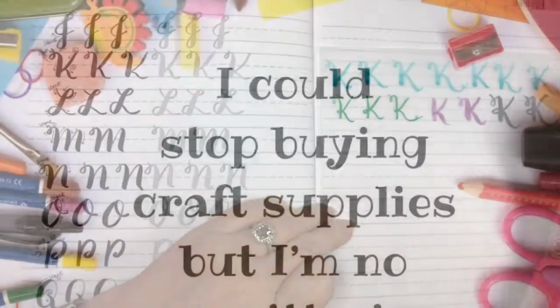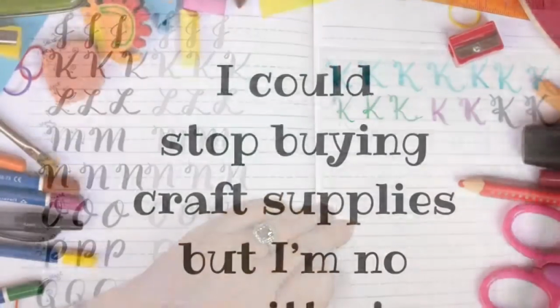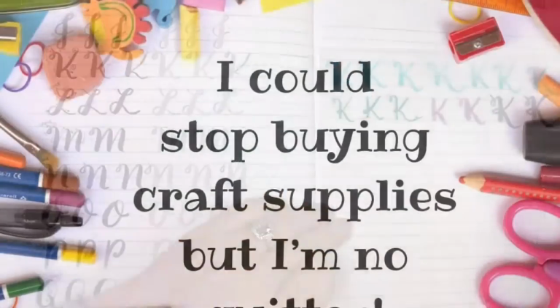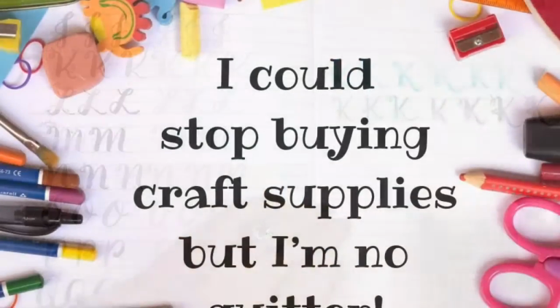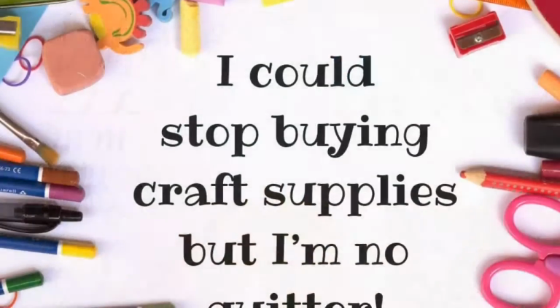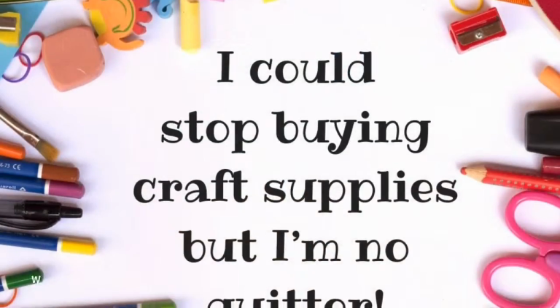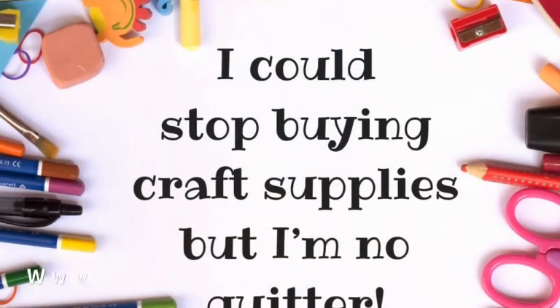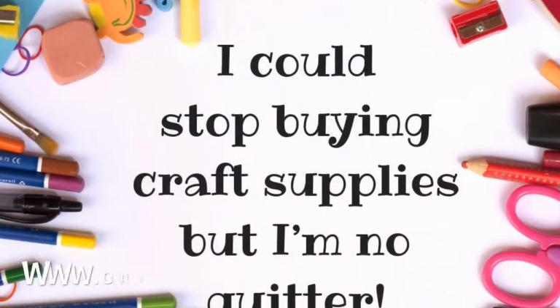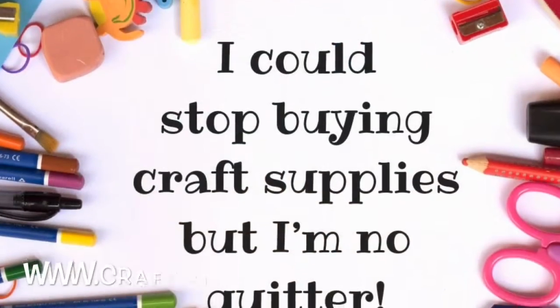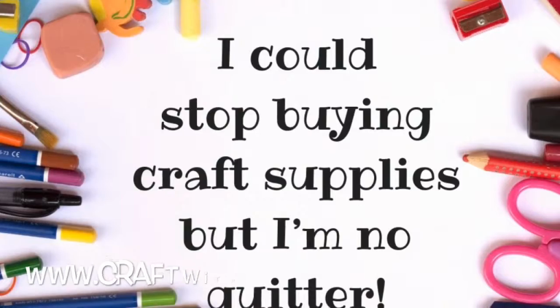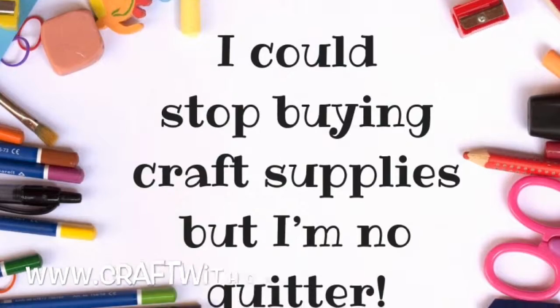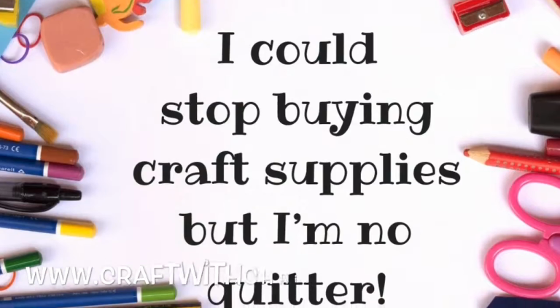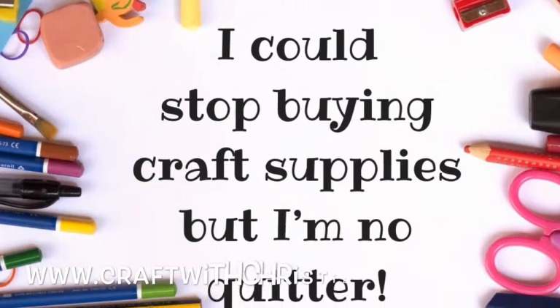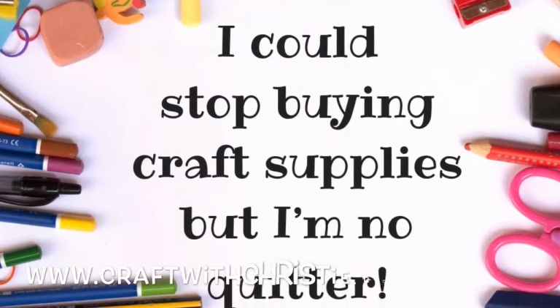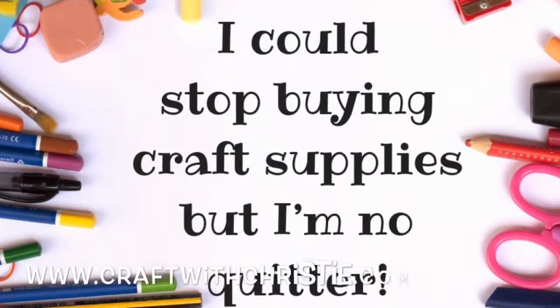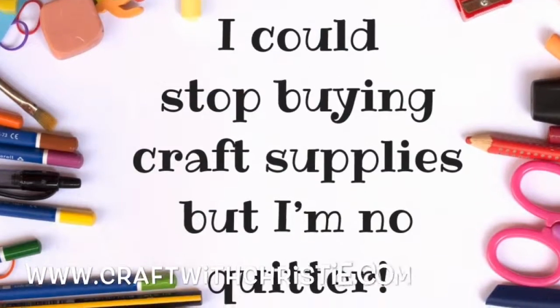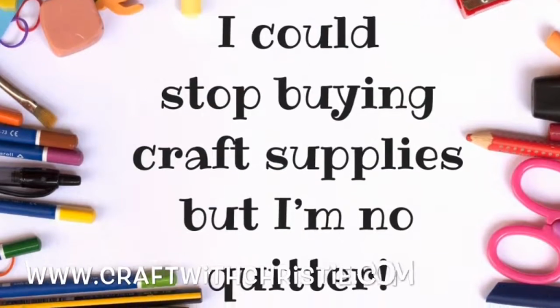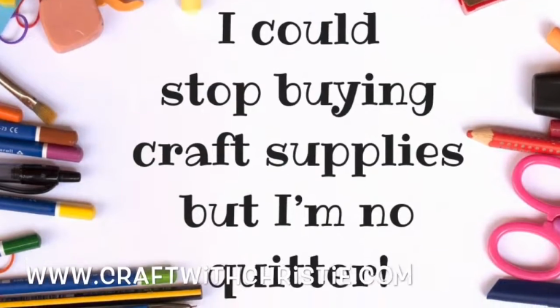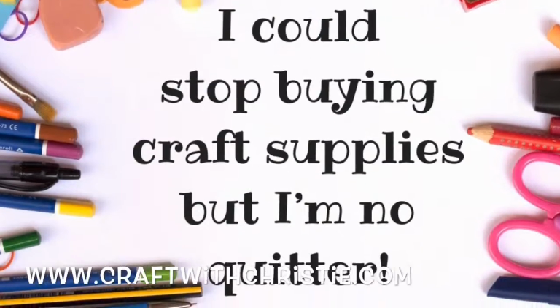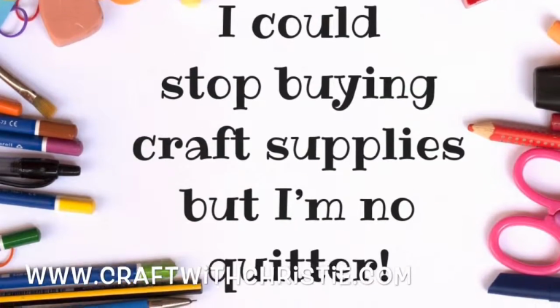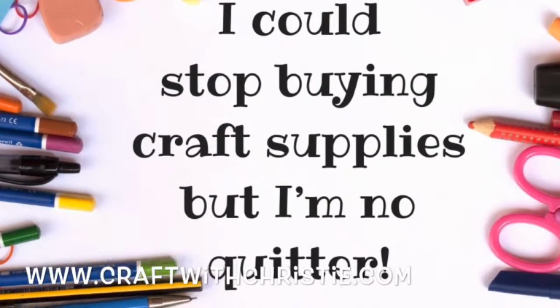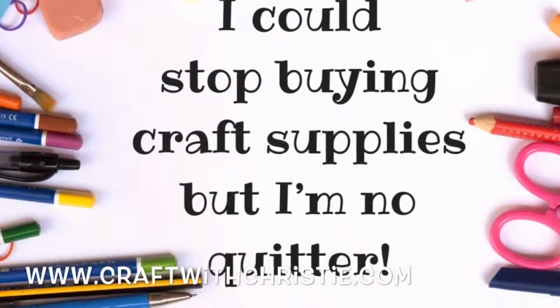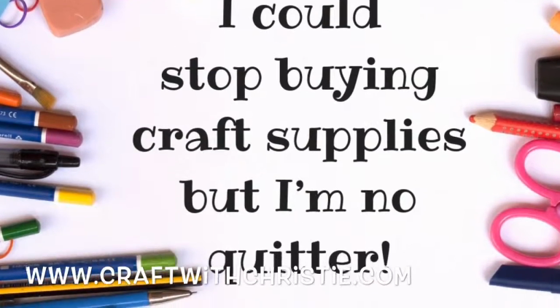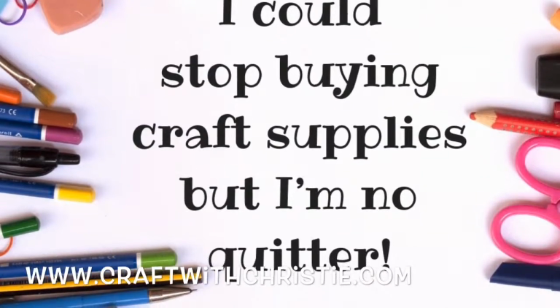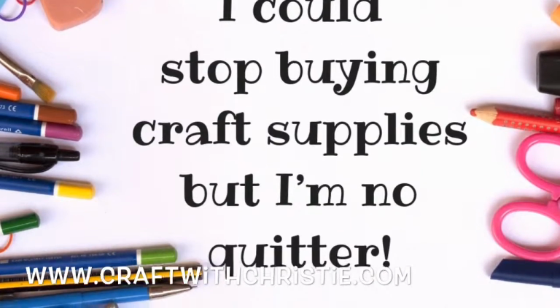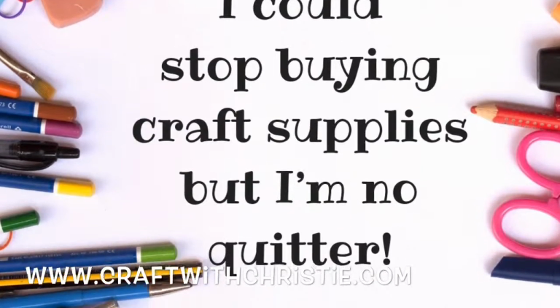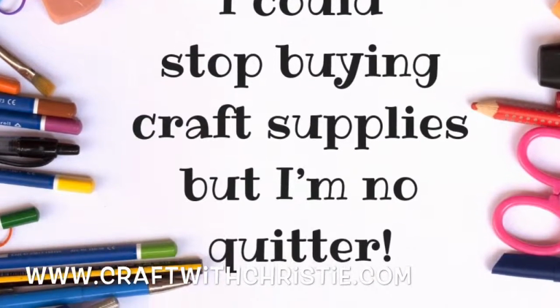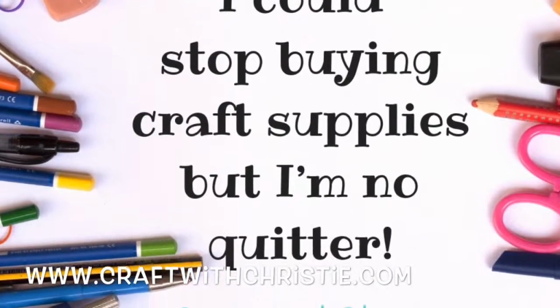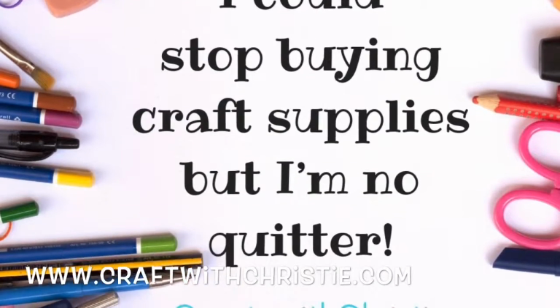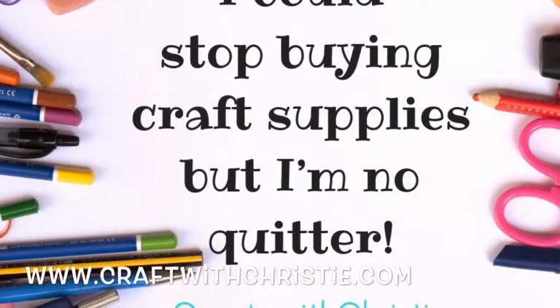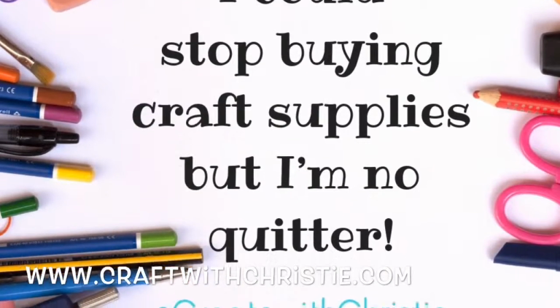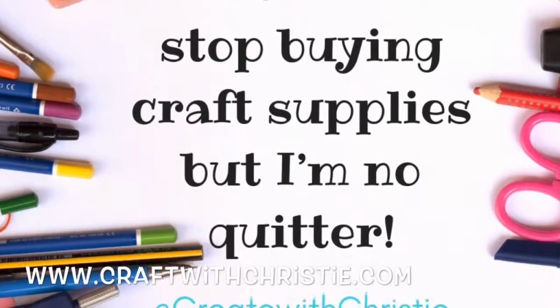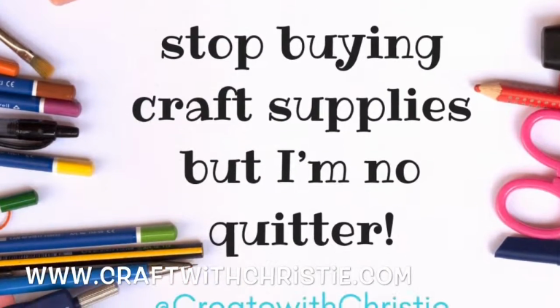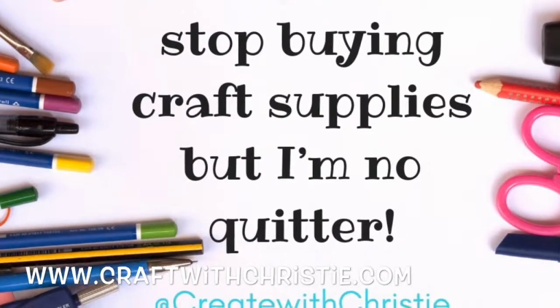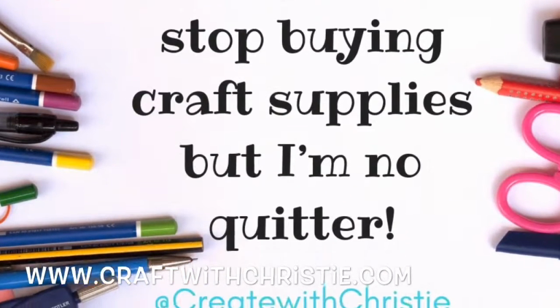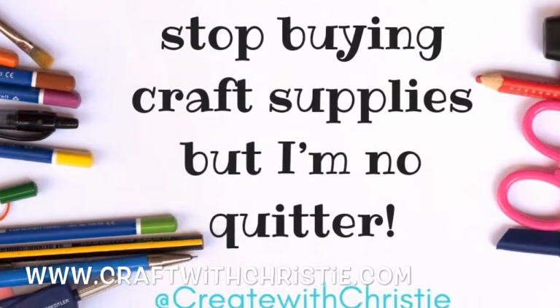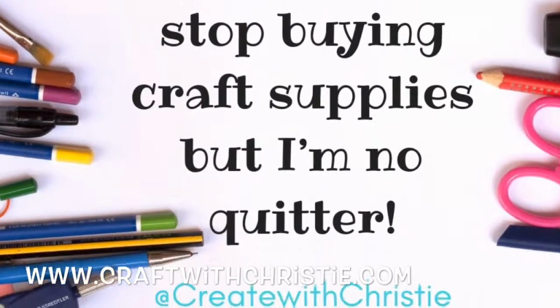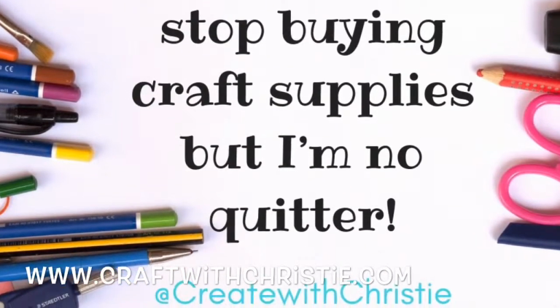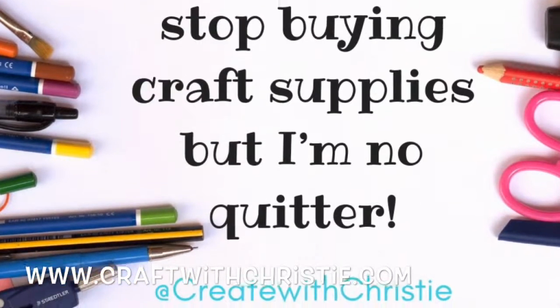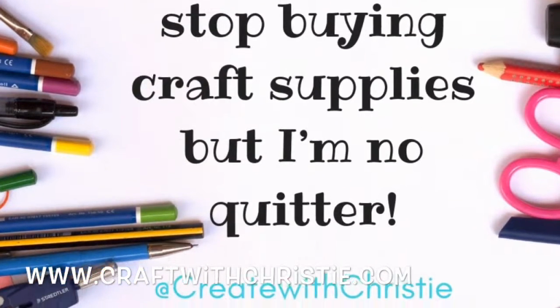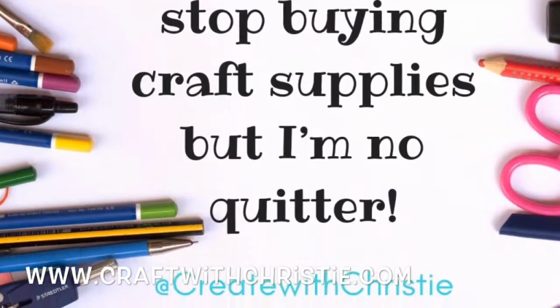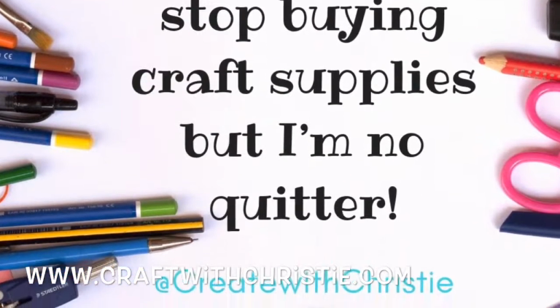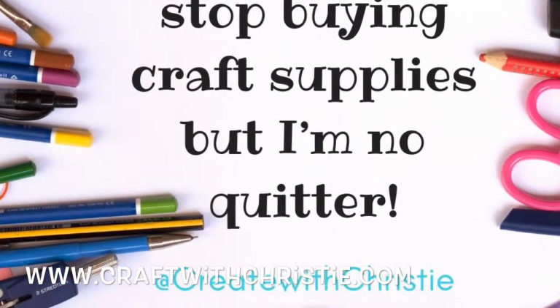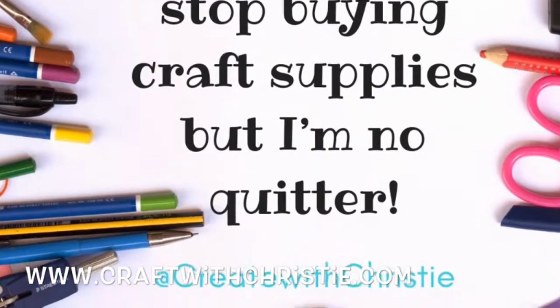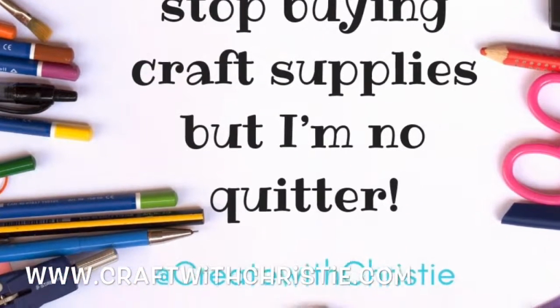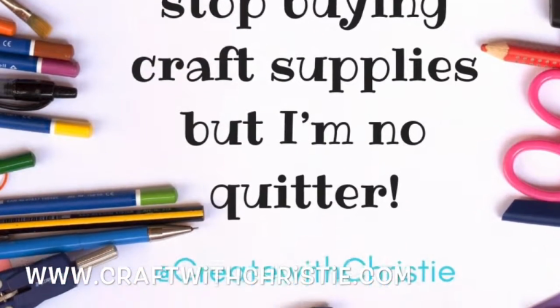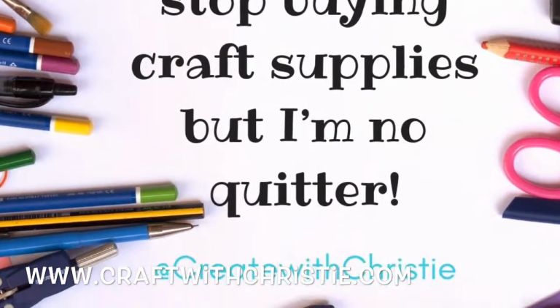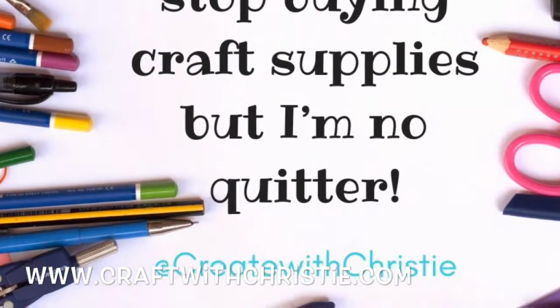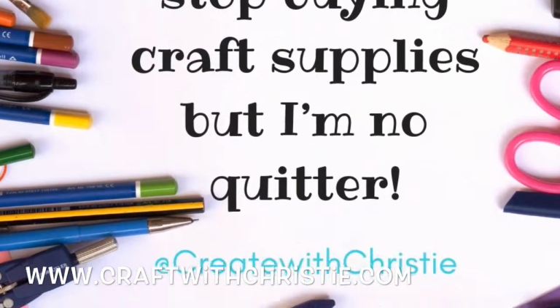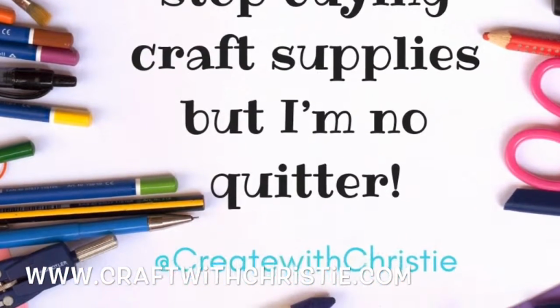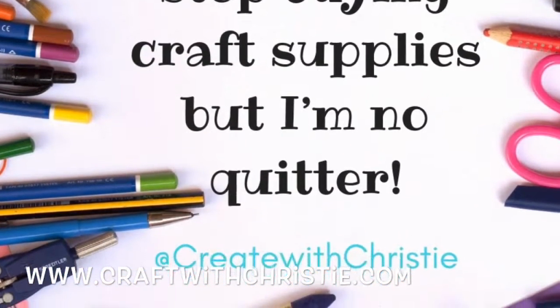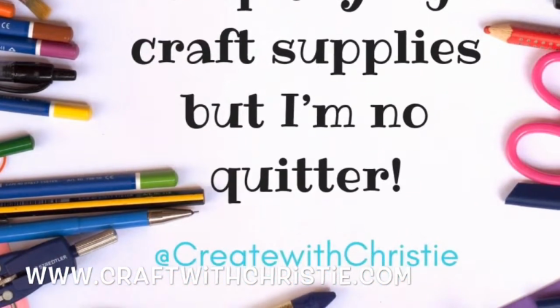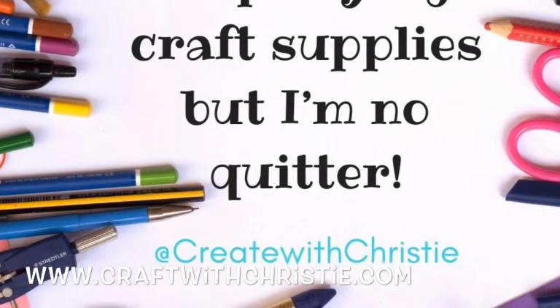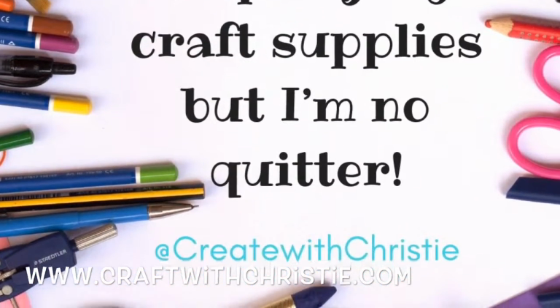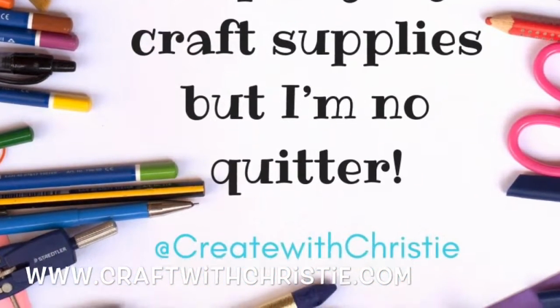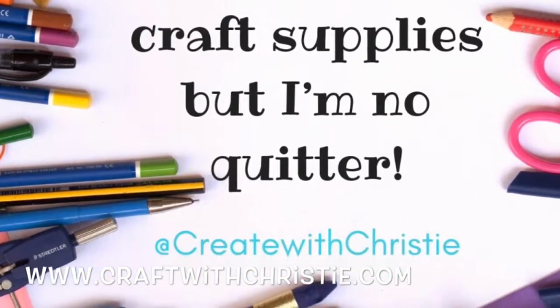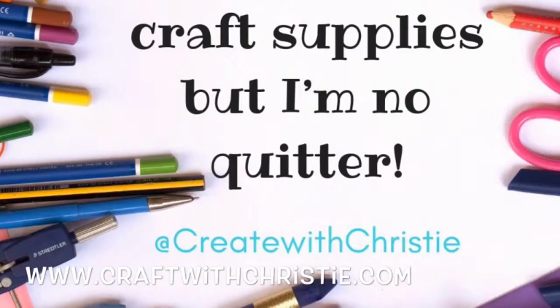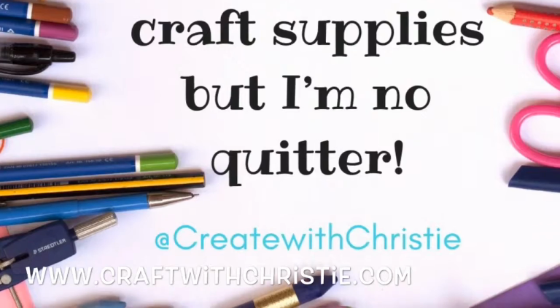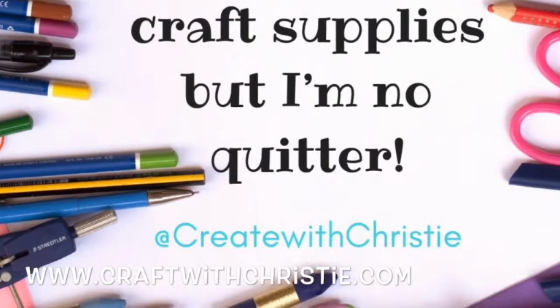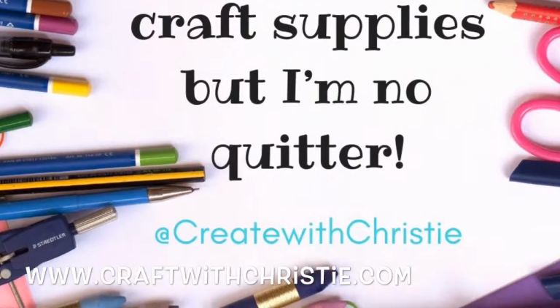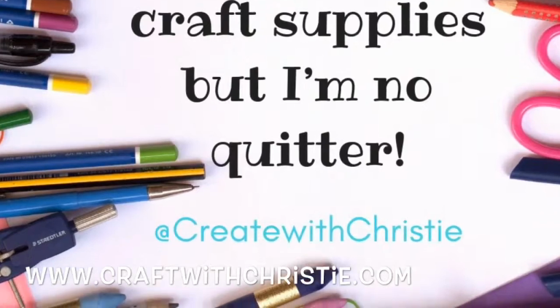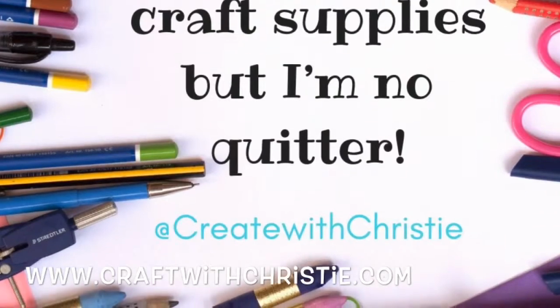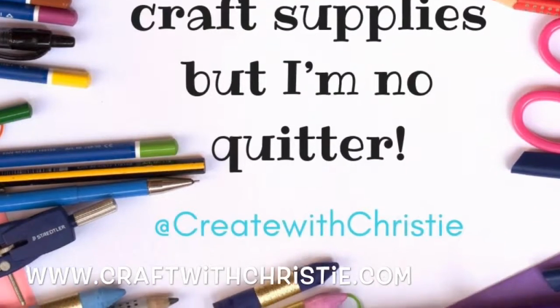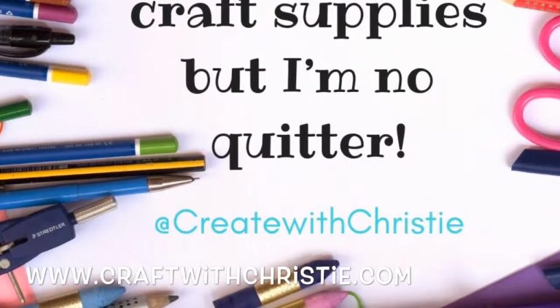Day 13 is going to be a lot more fun — the letter L is great with its fun loops. Thanks for watching and we'll see you tomorrow.